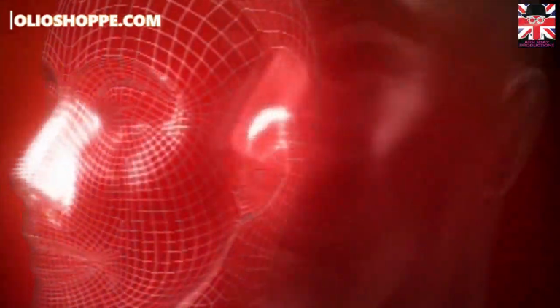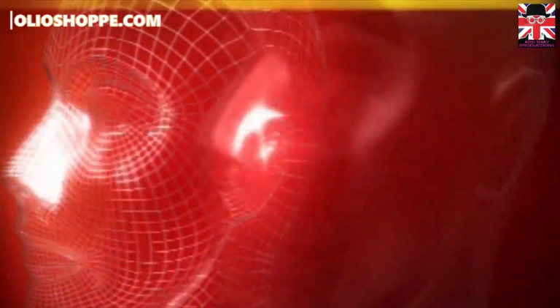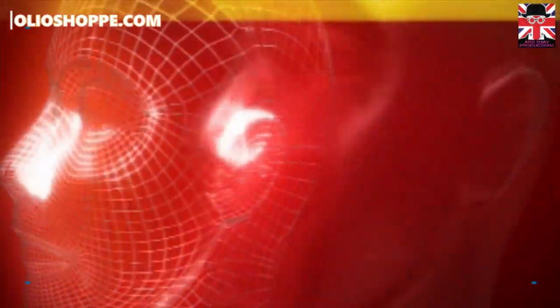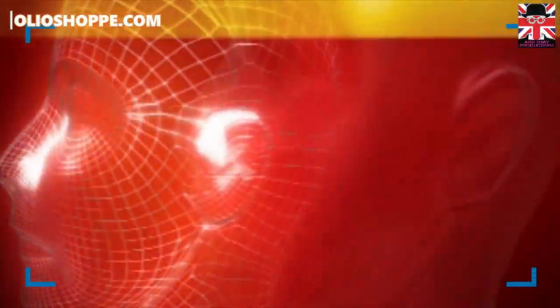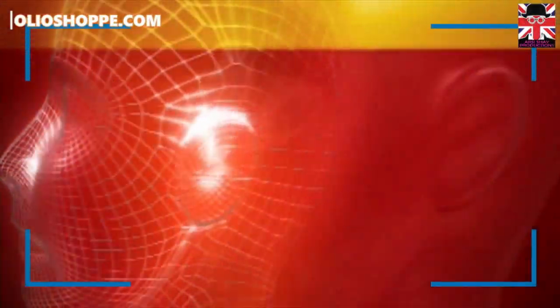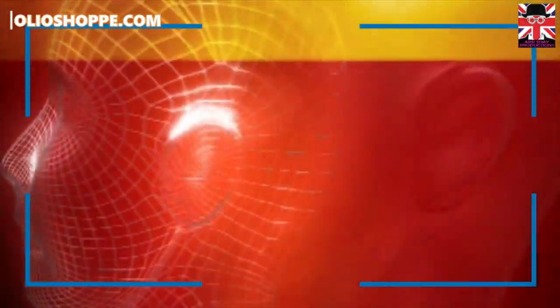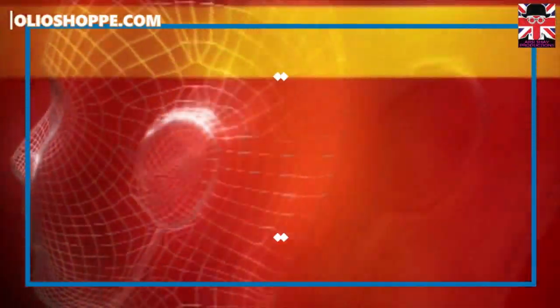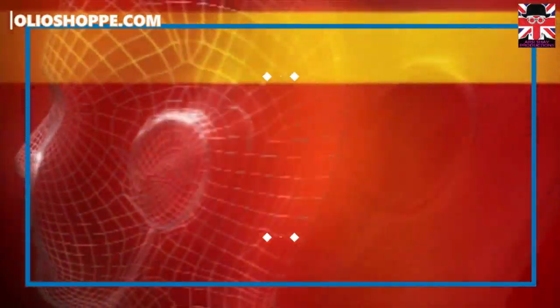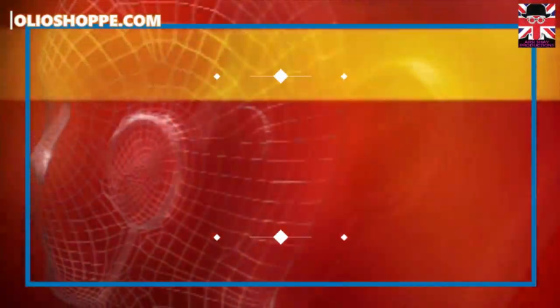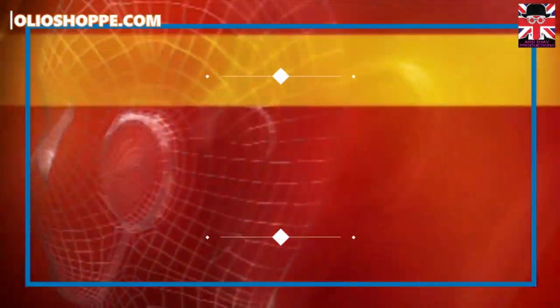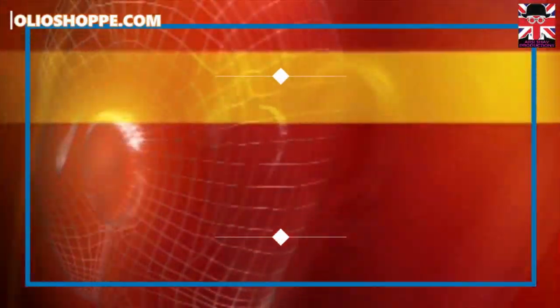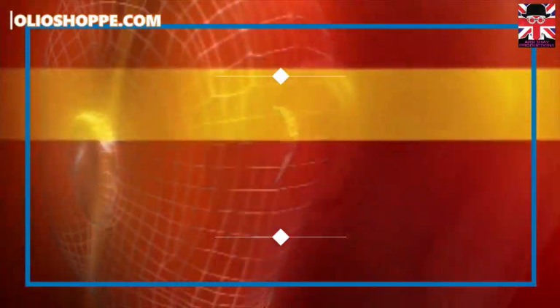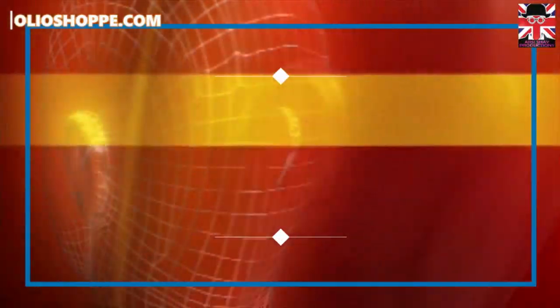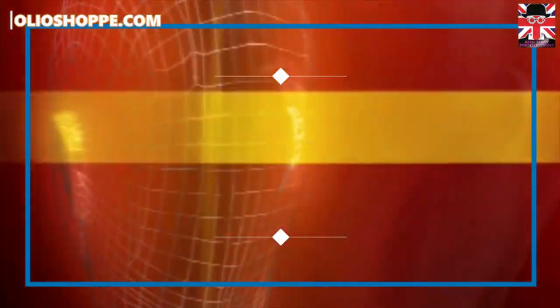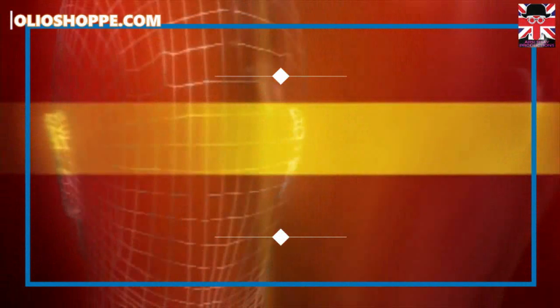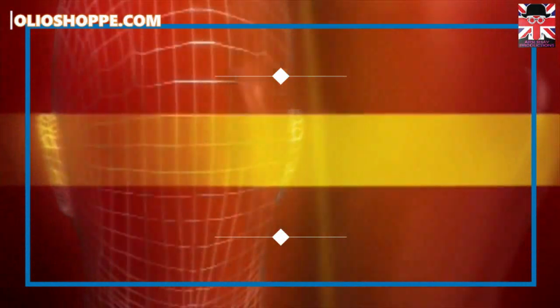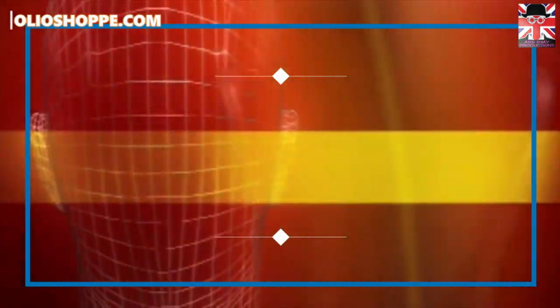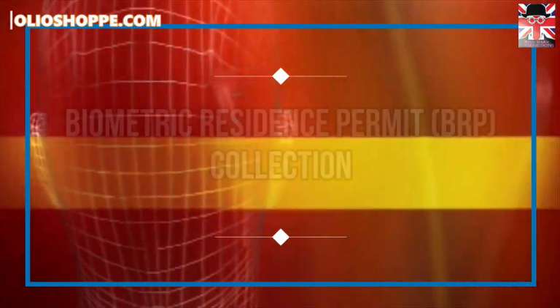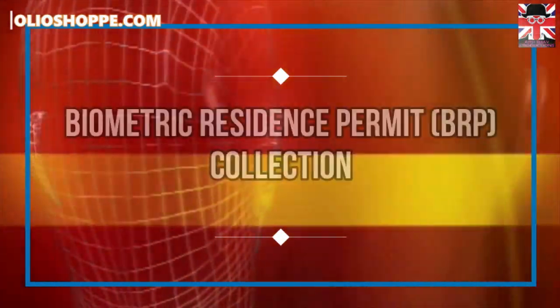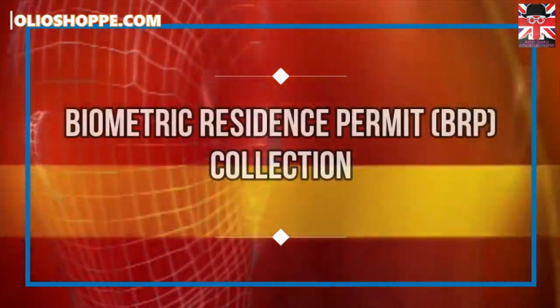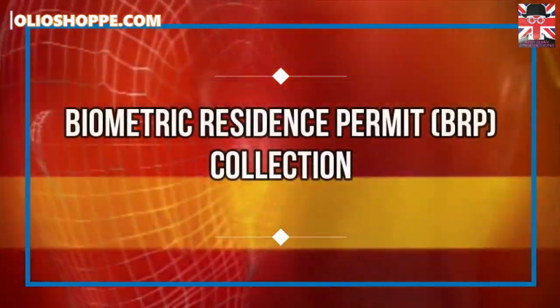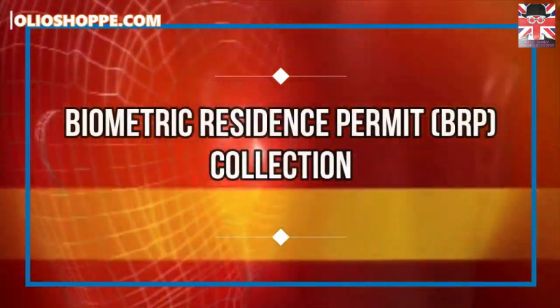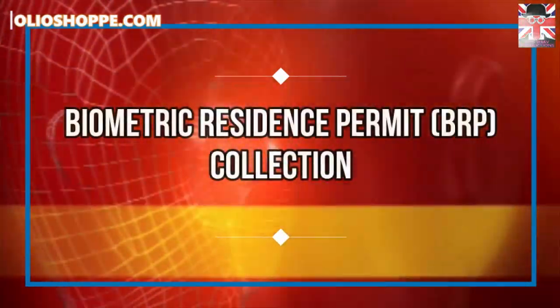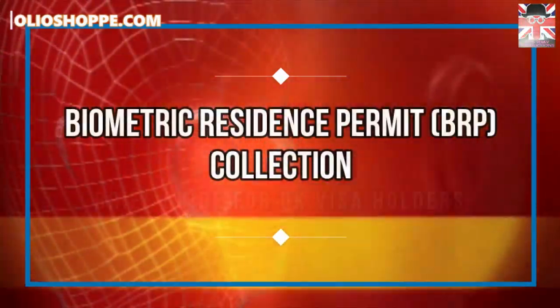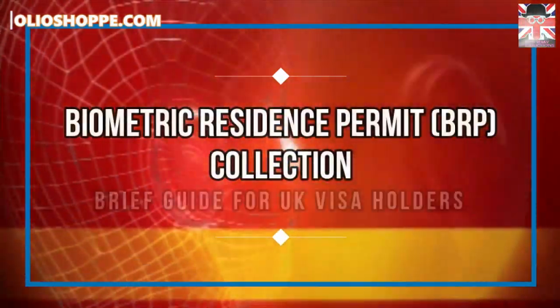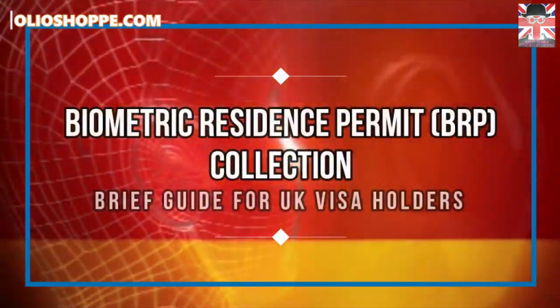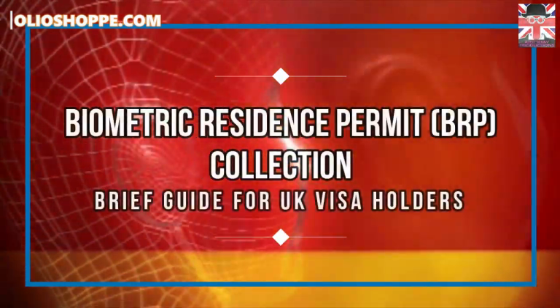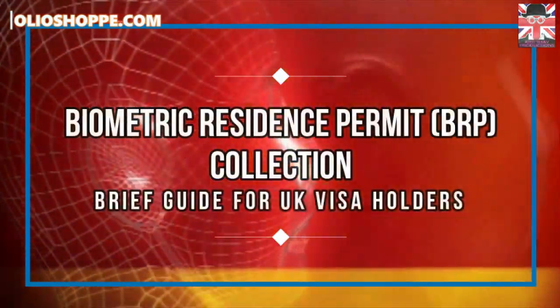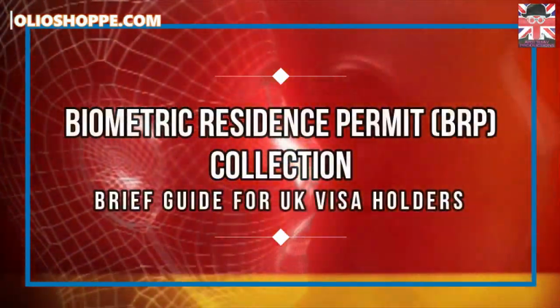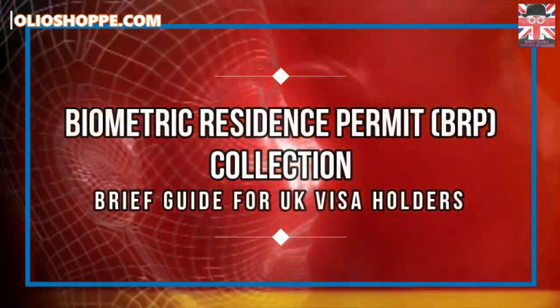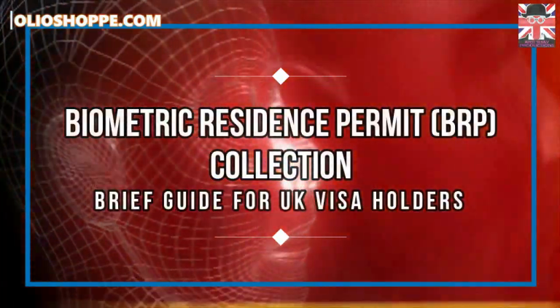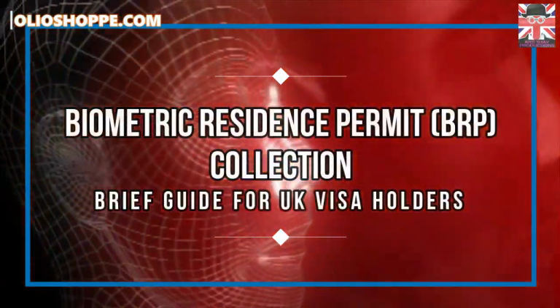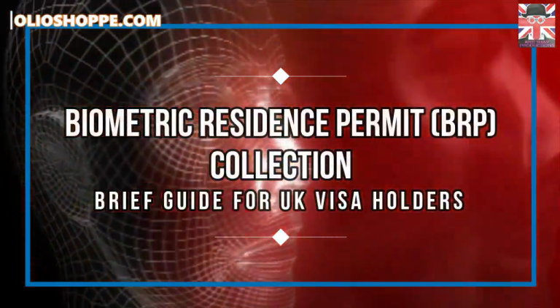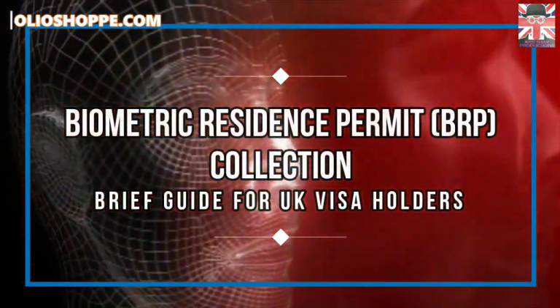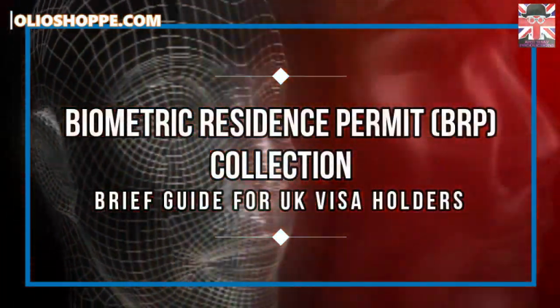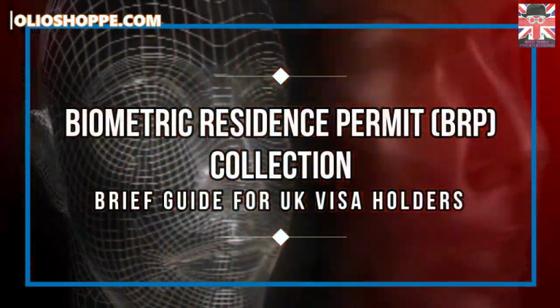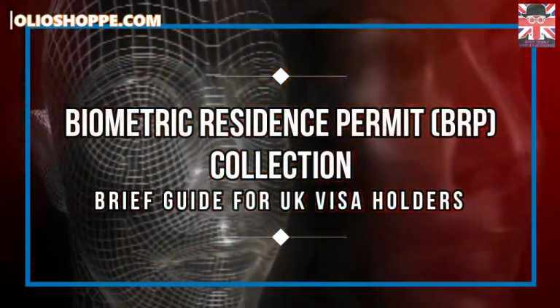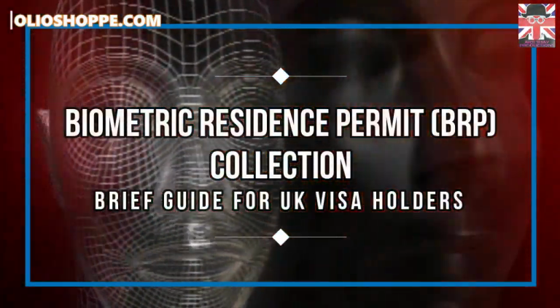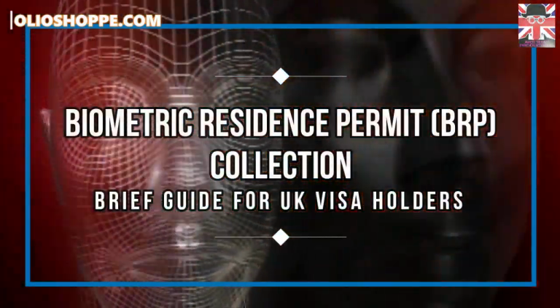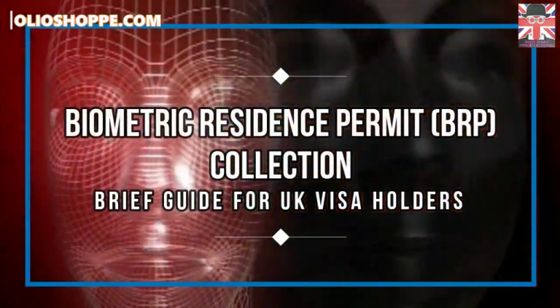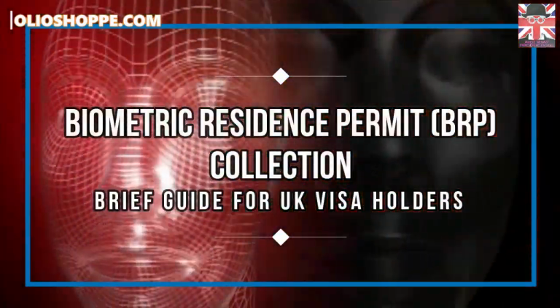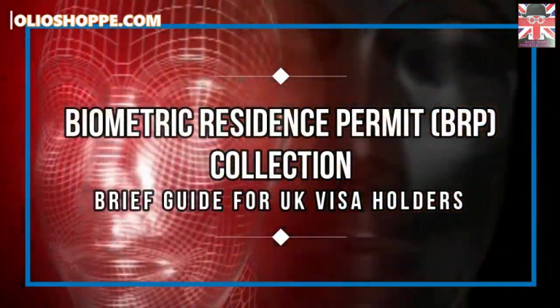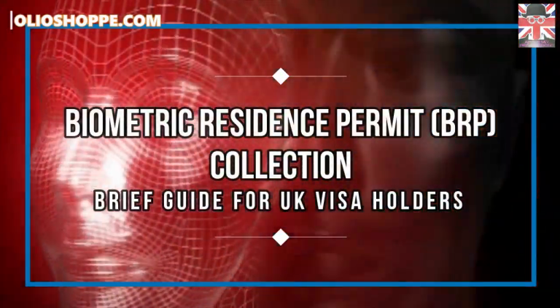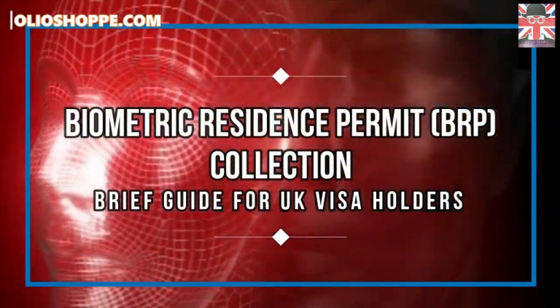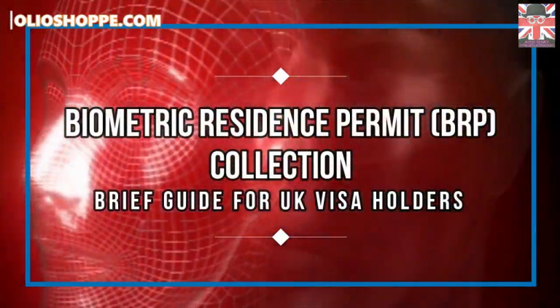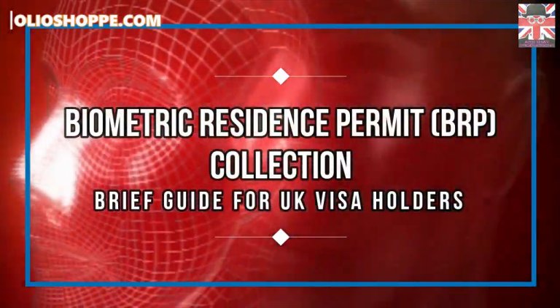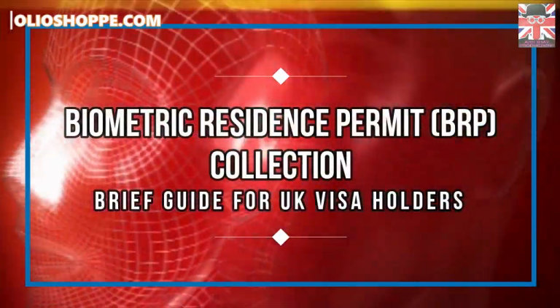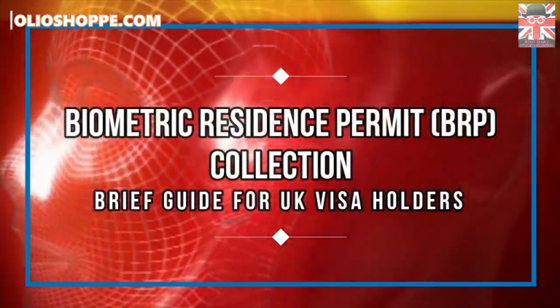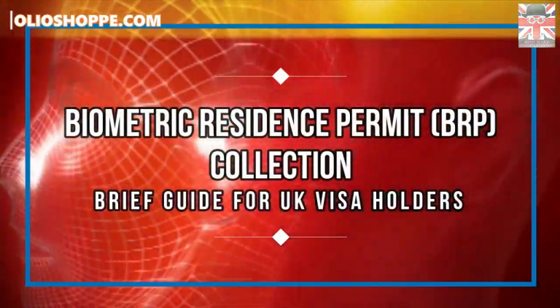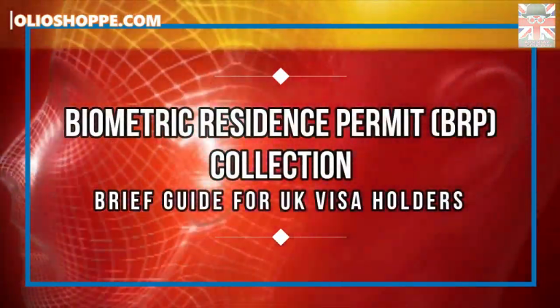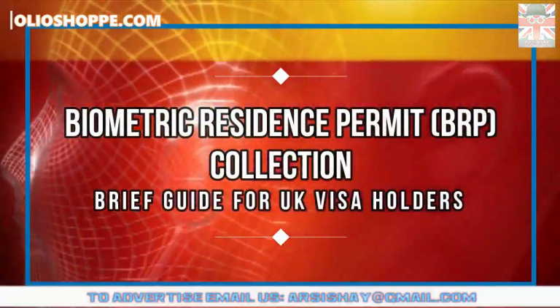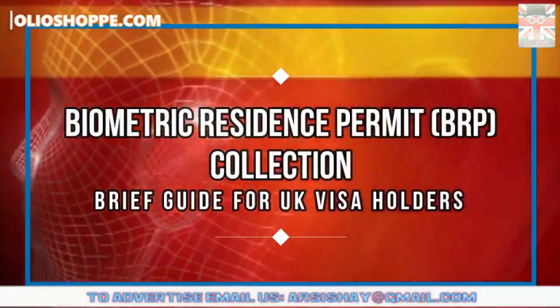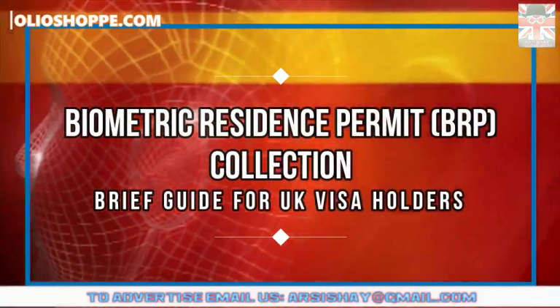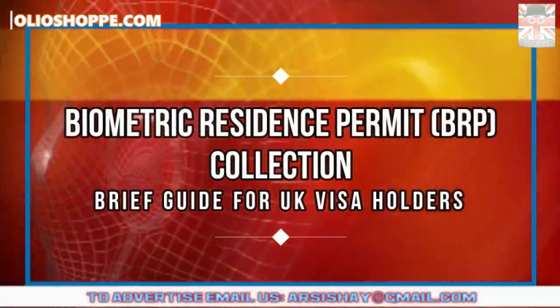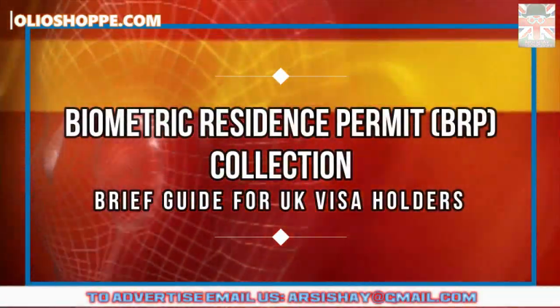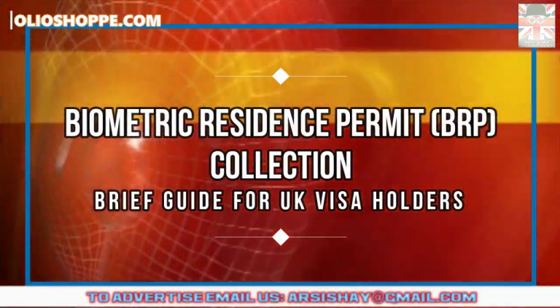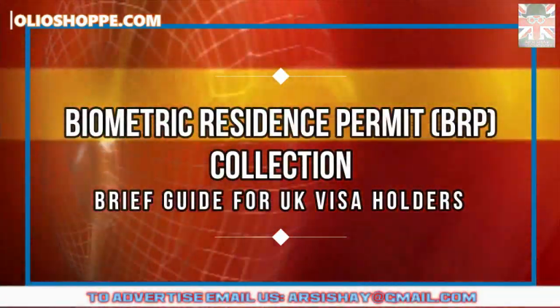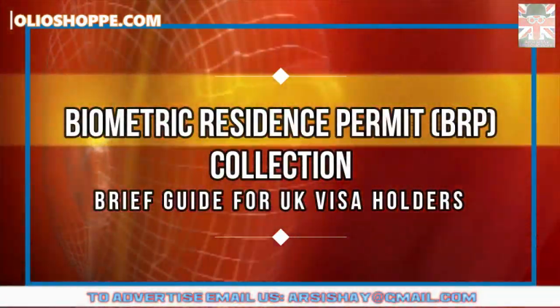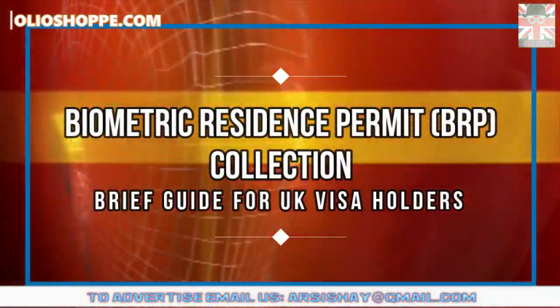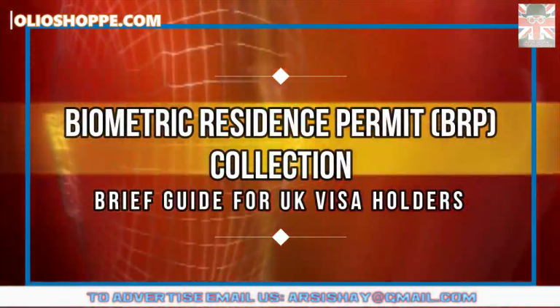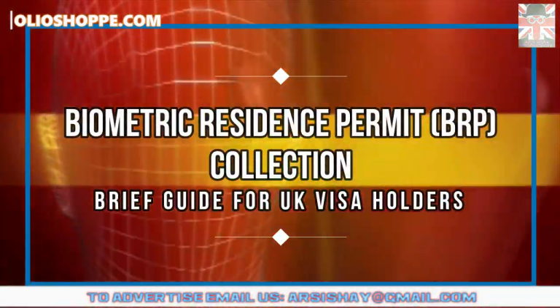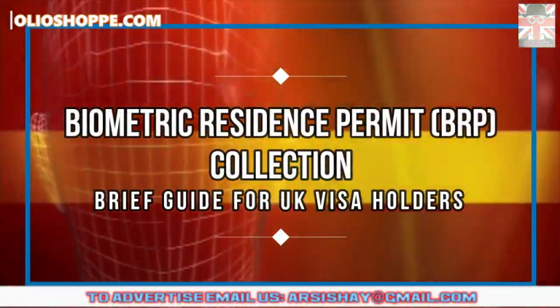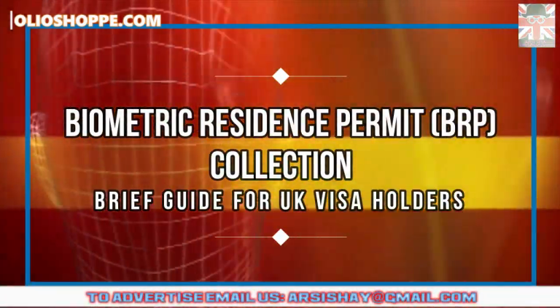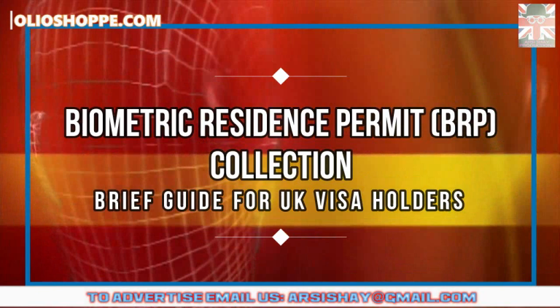Biometric Residence Permit collection: a brief guide for United Kingdom visa holders.